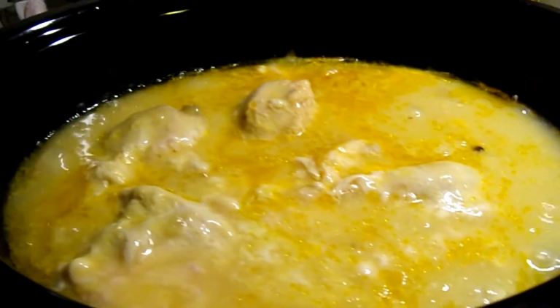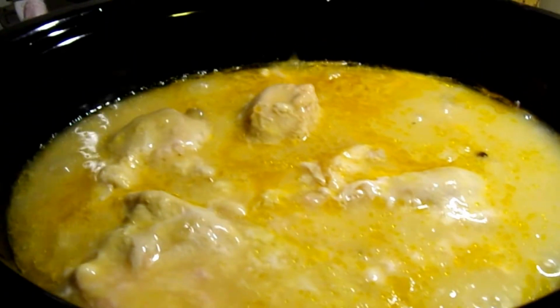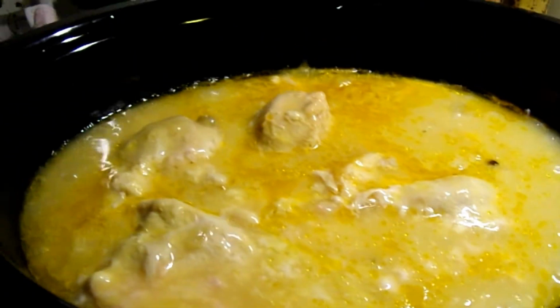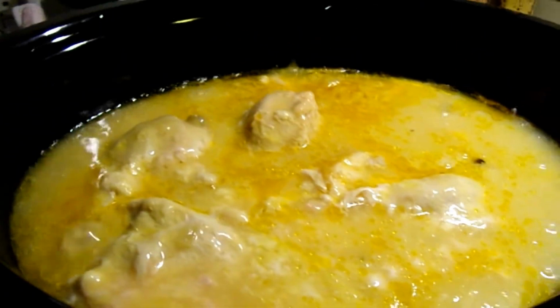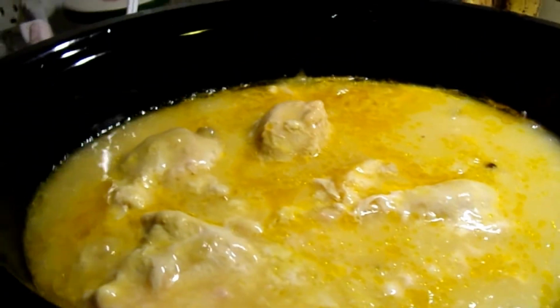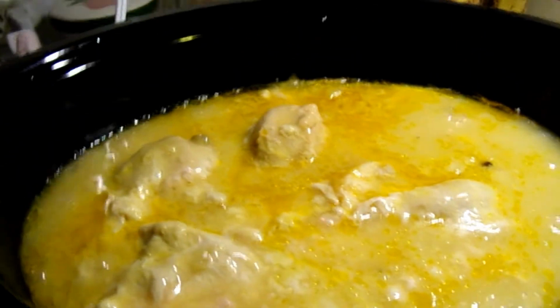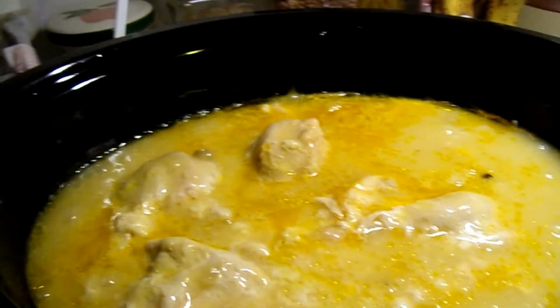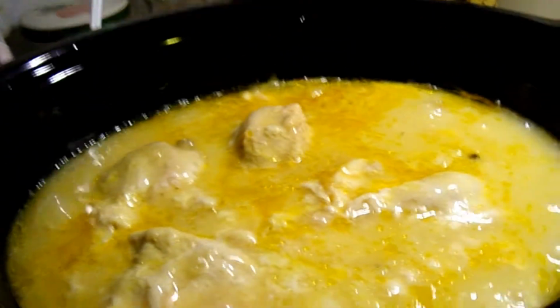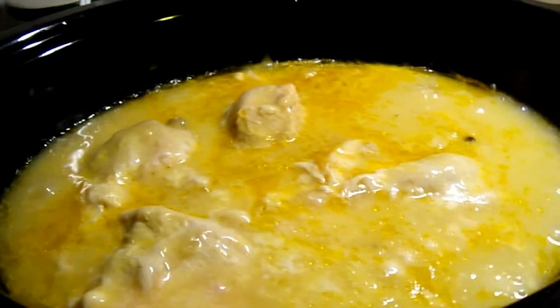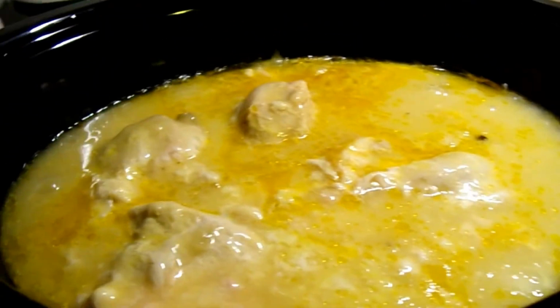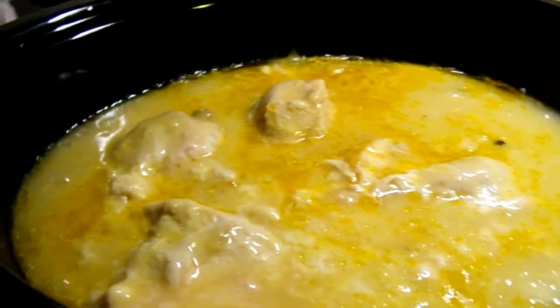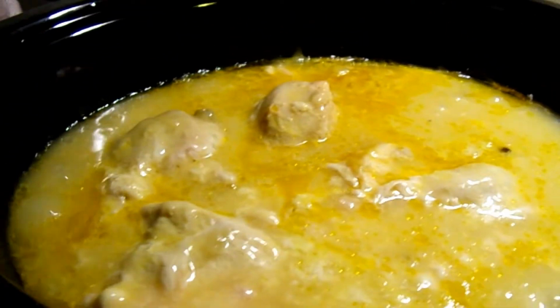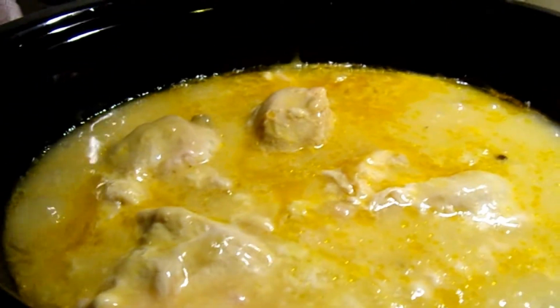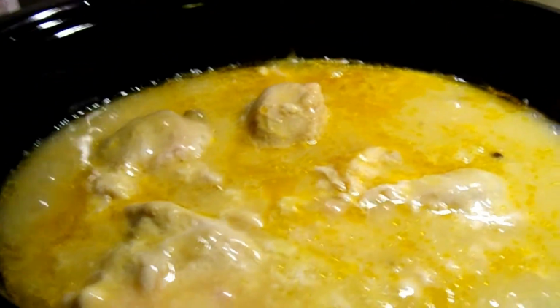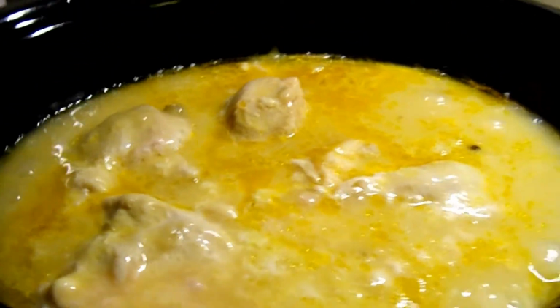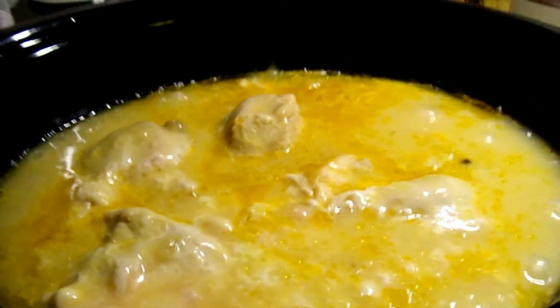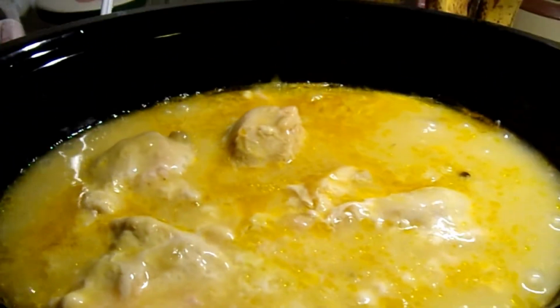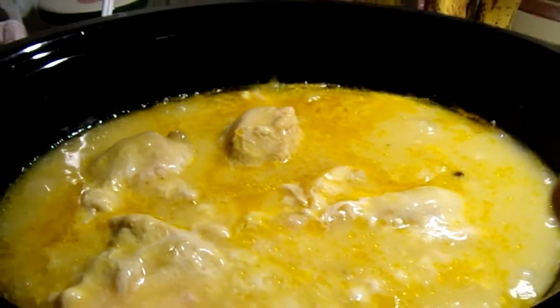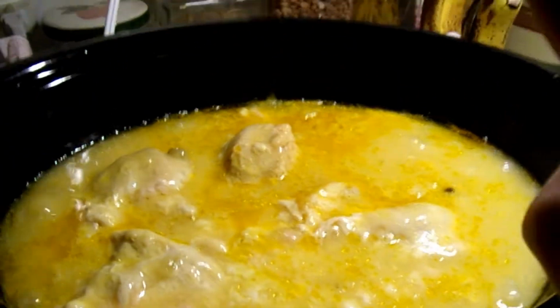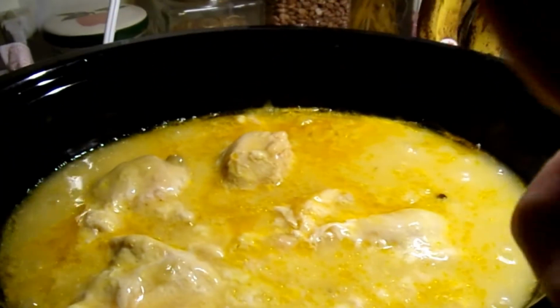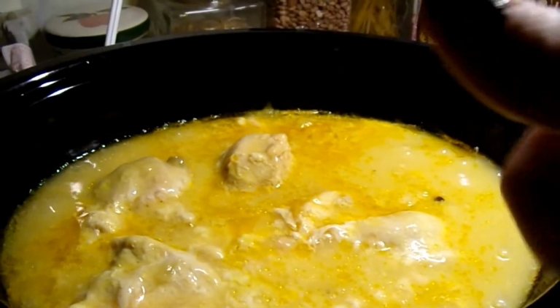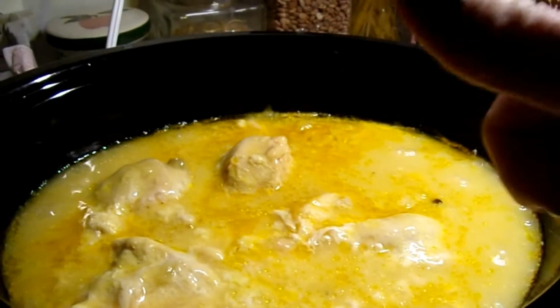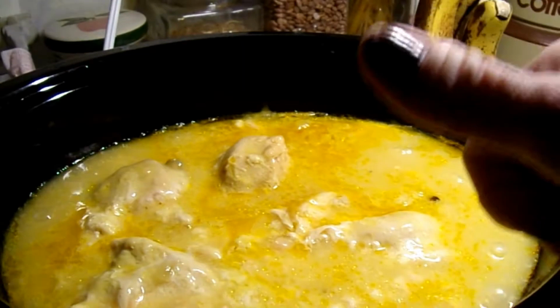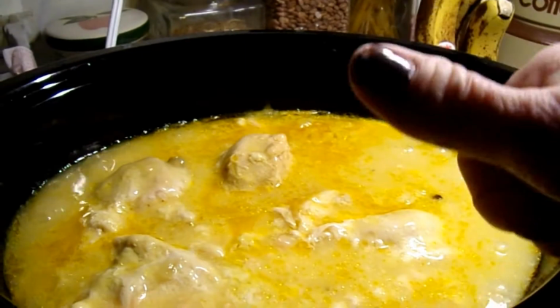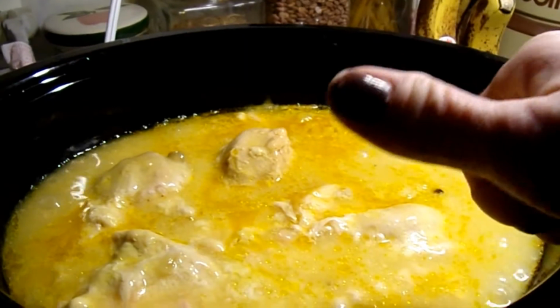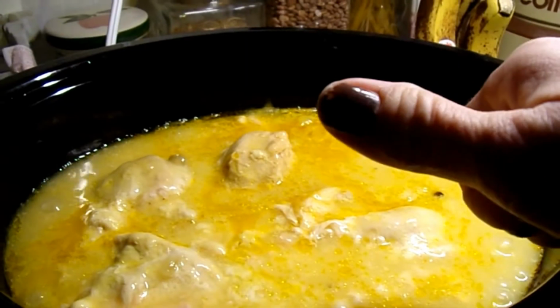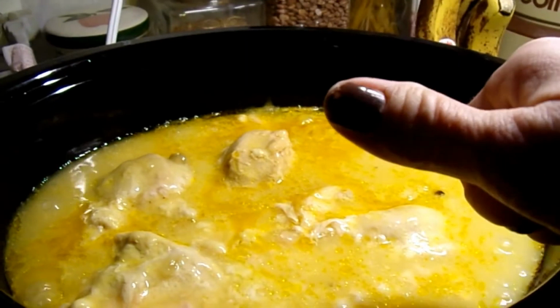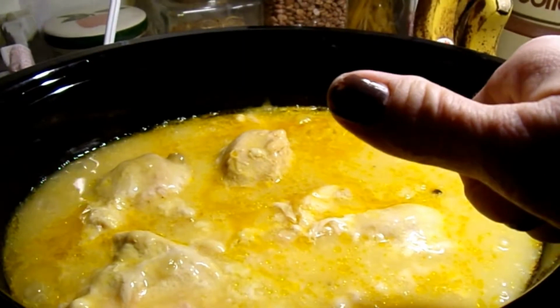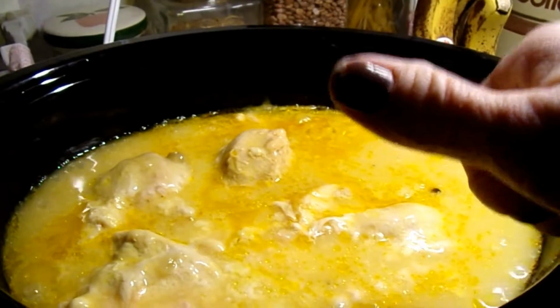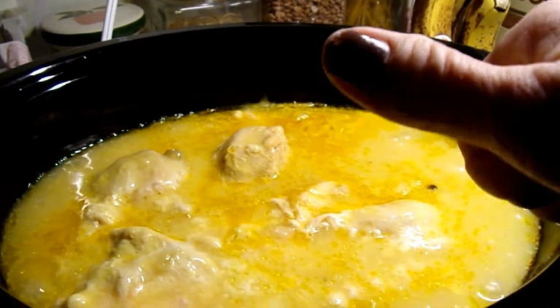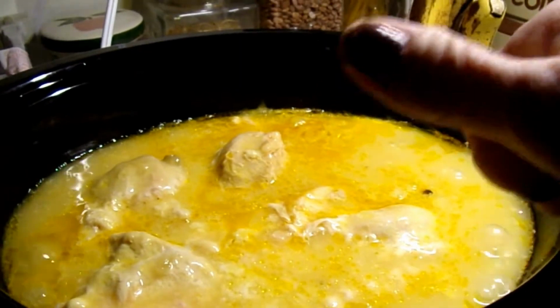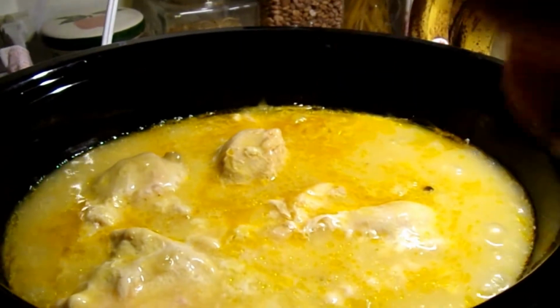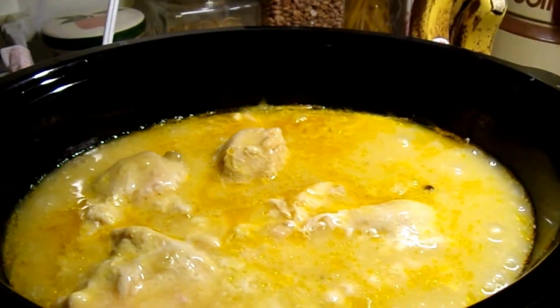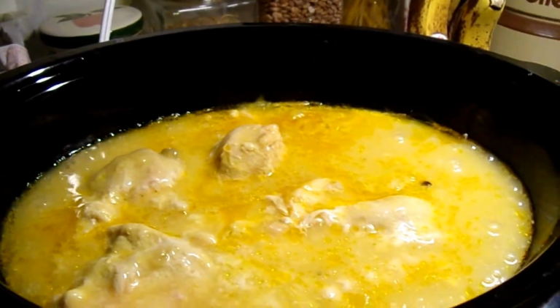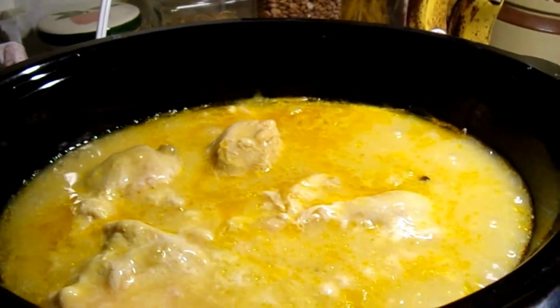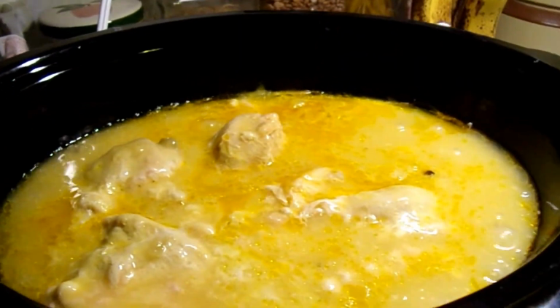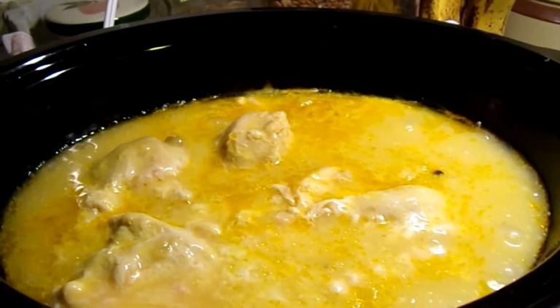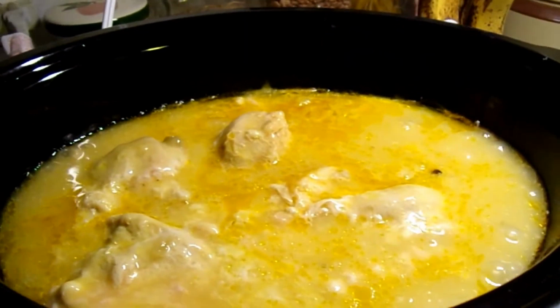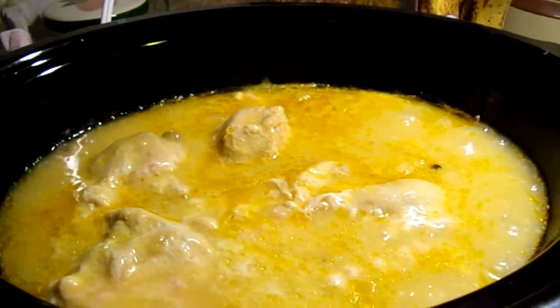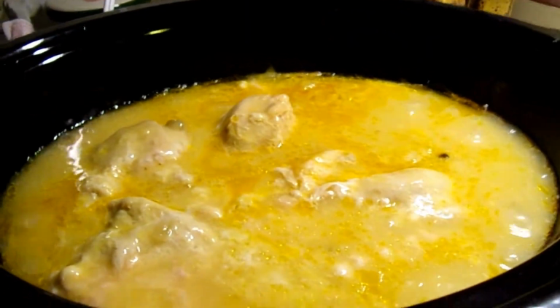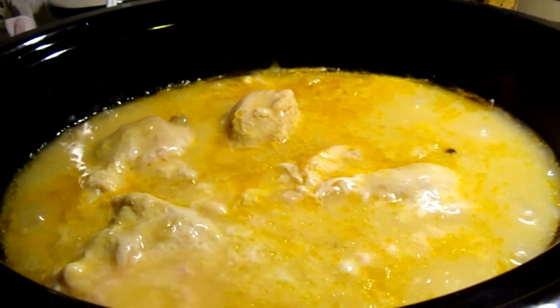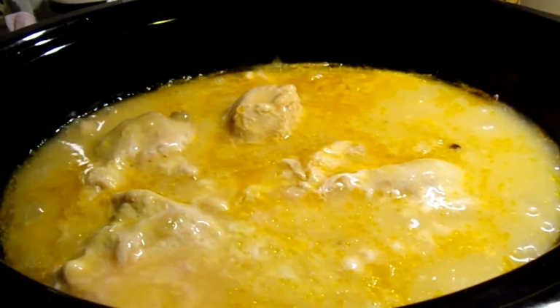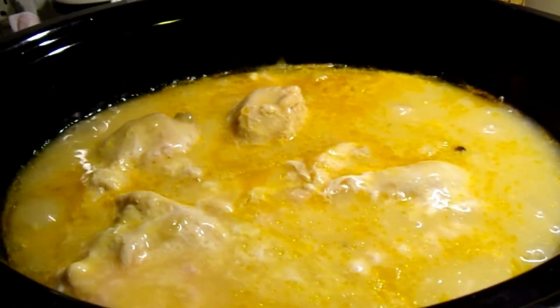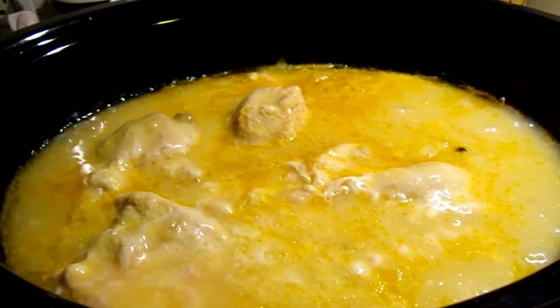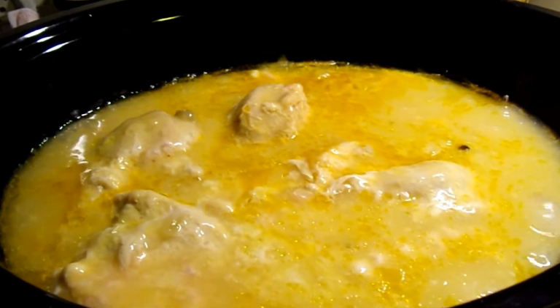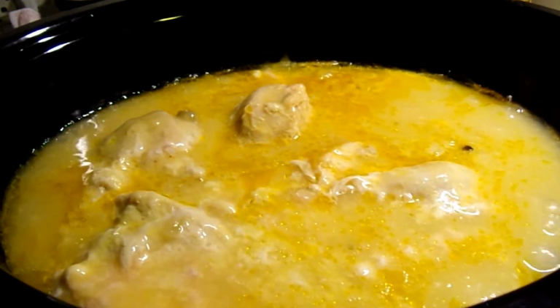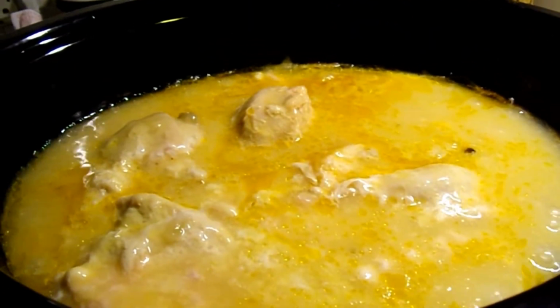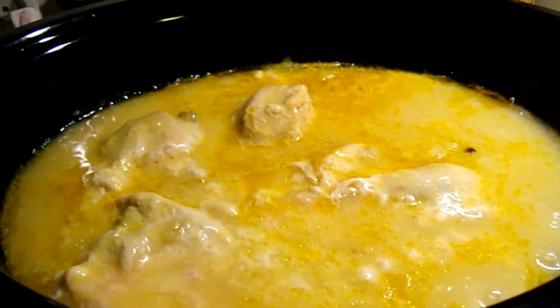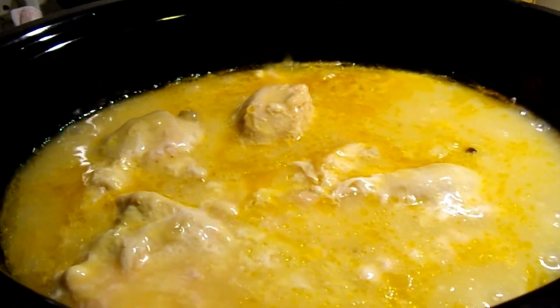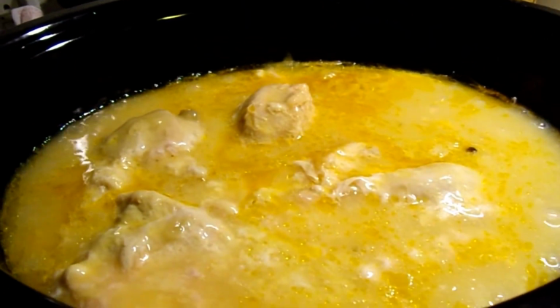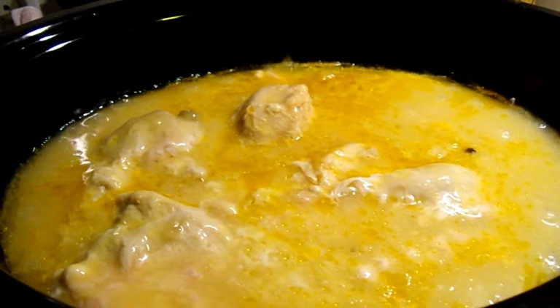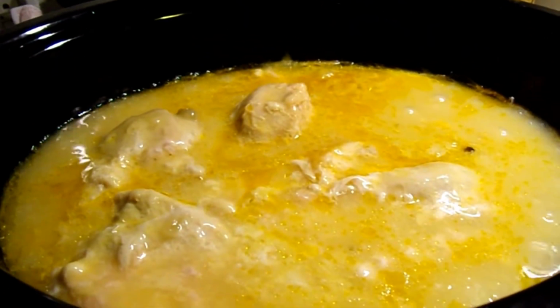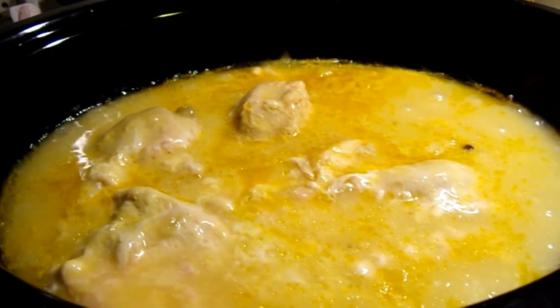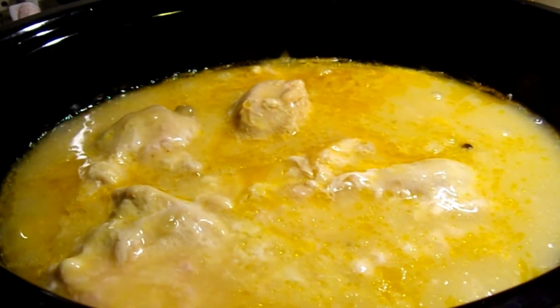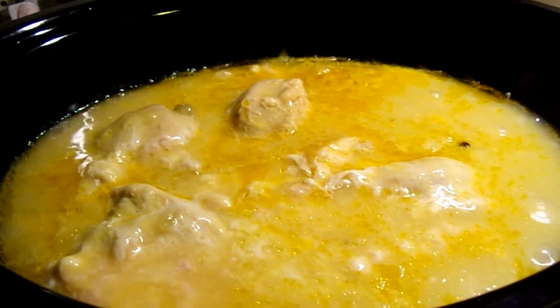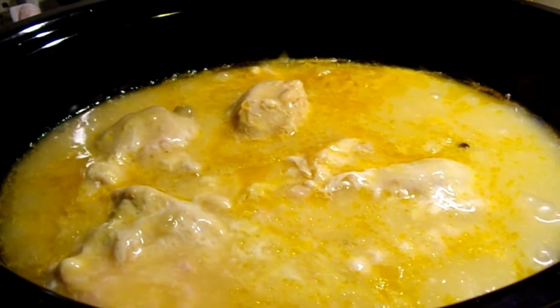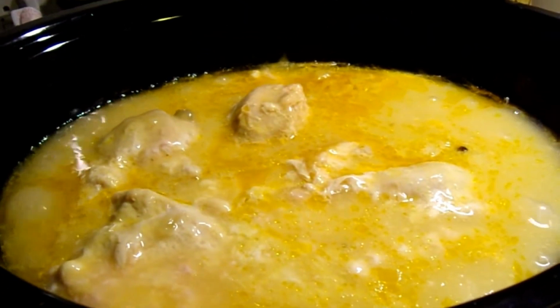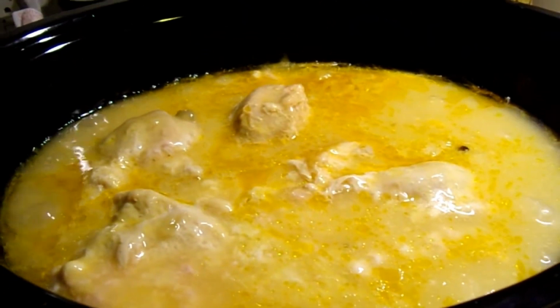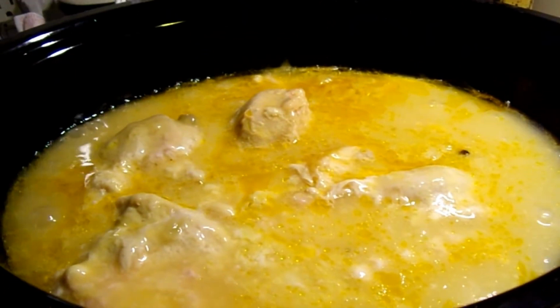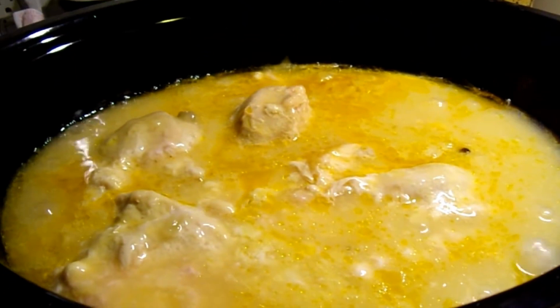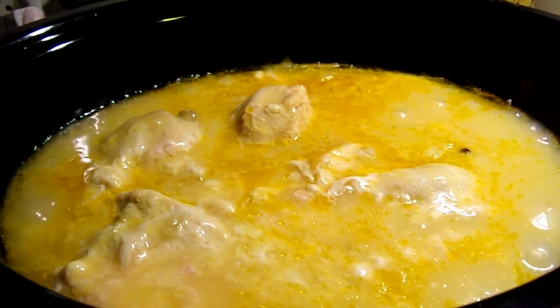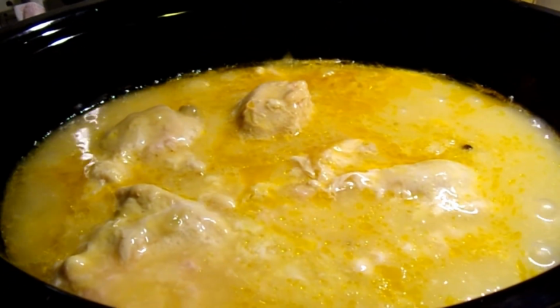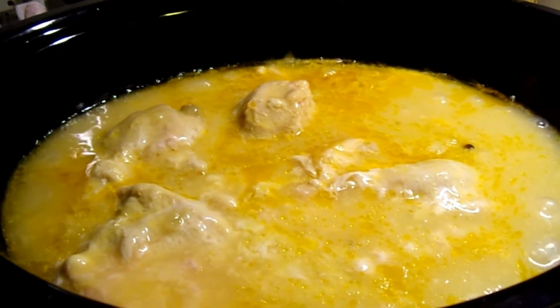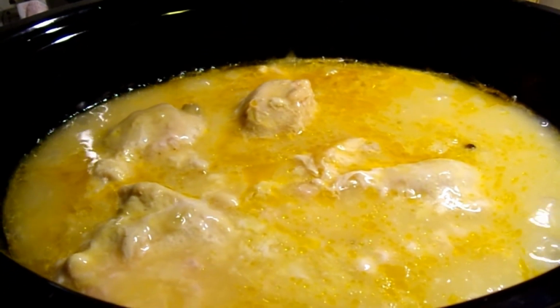If y'all like this recipe make sure you give me a thumbs up and y'all come back now. You hear?